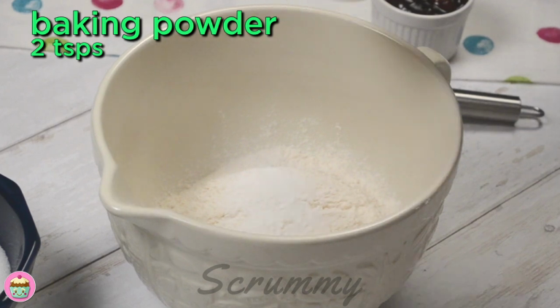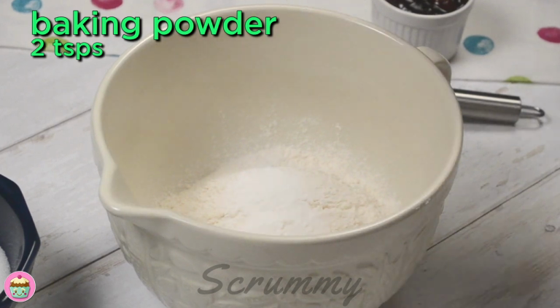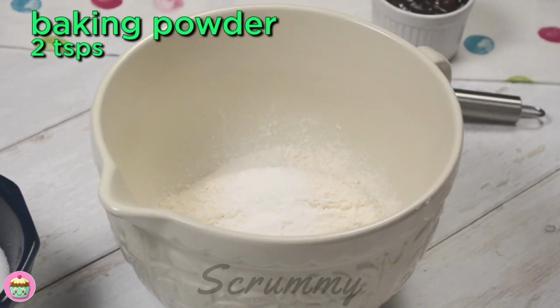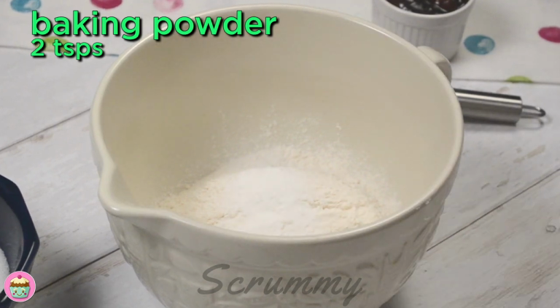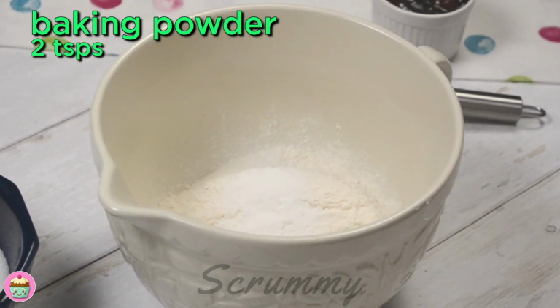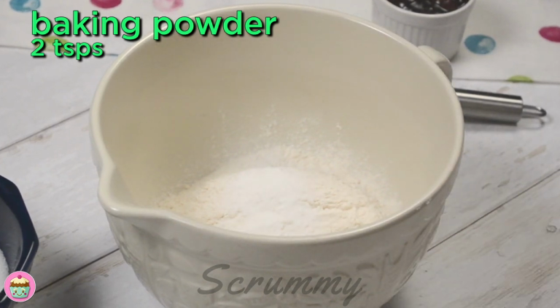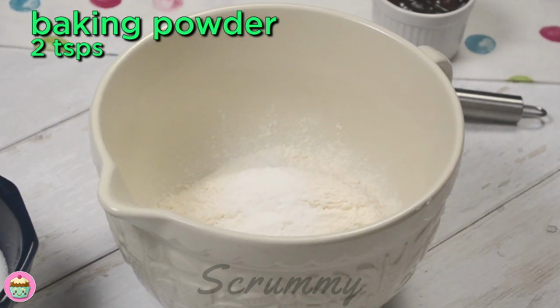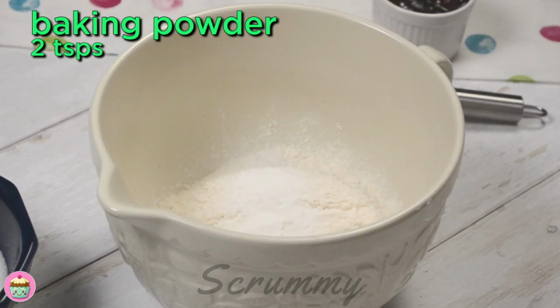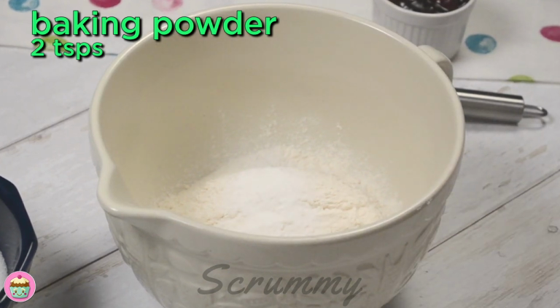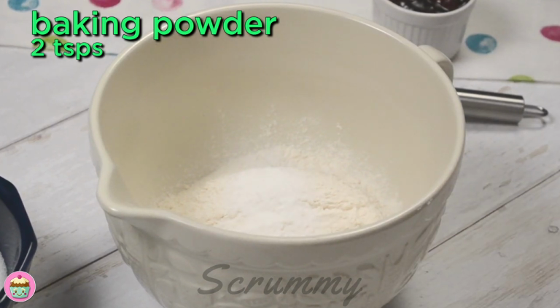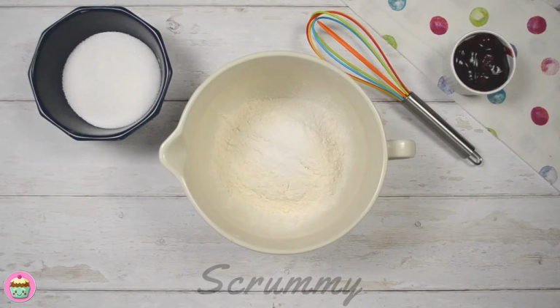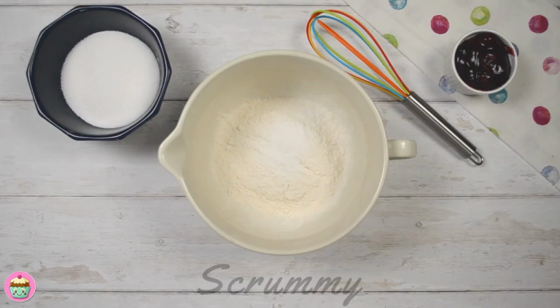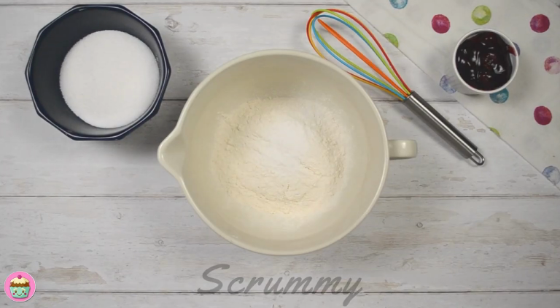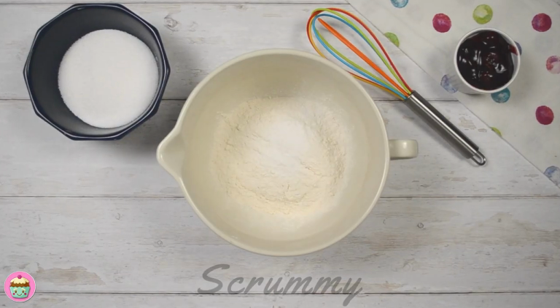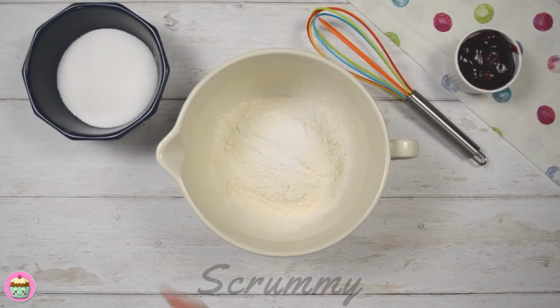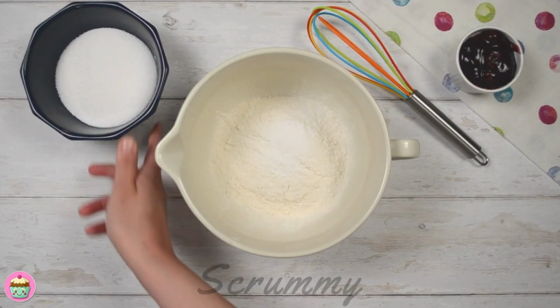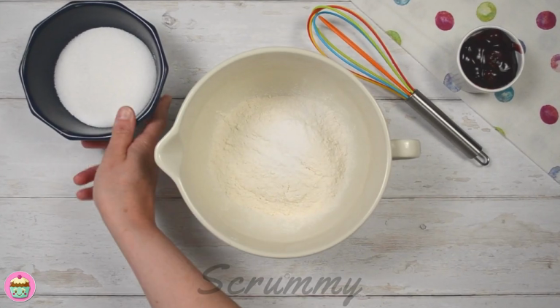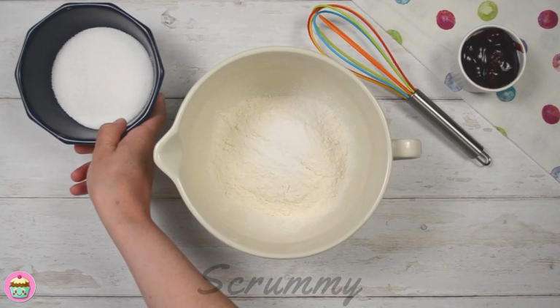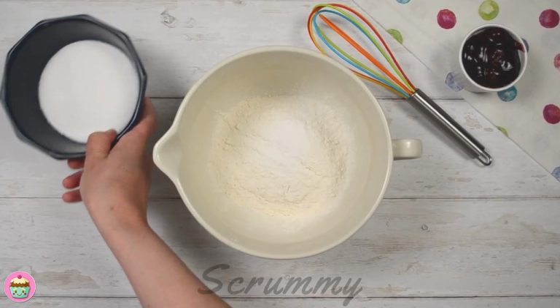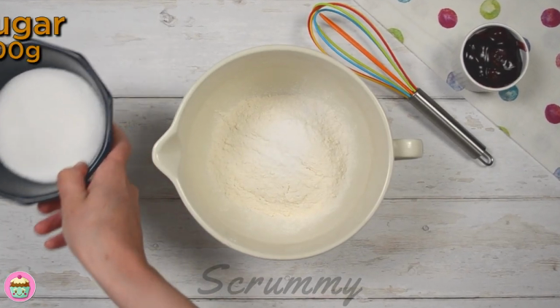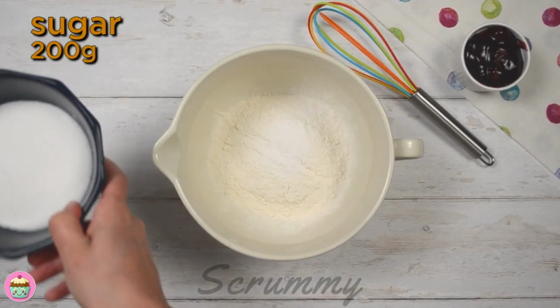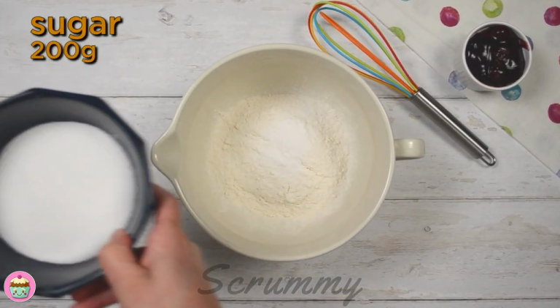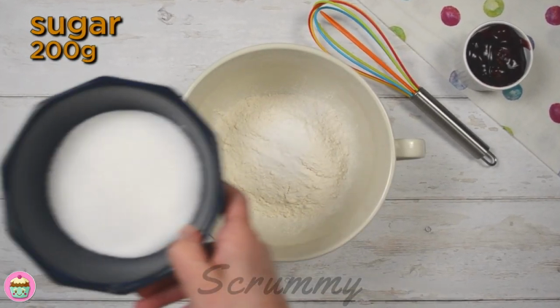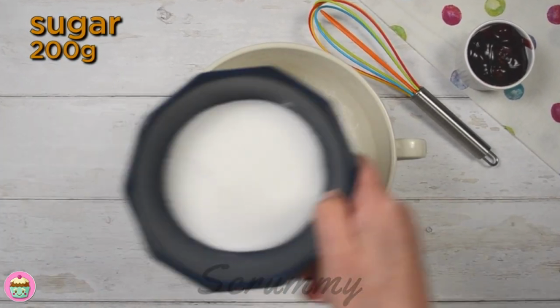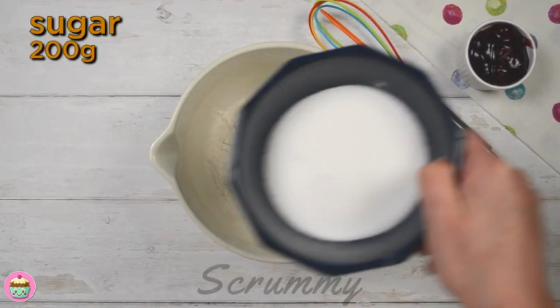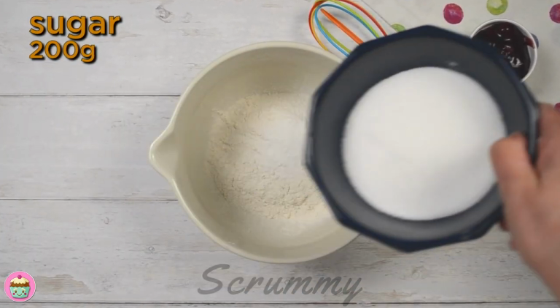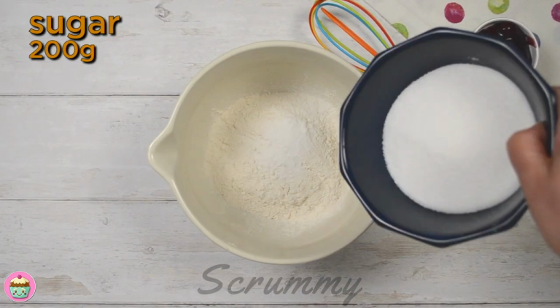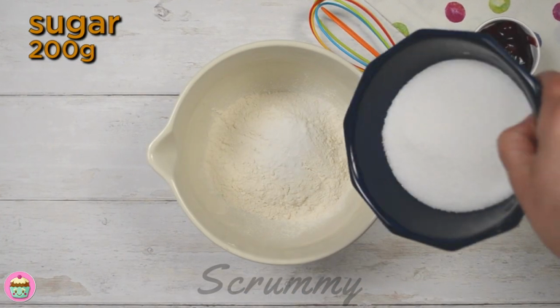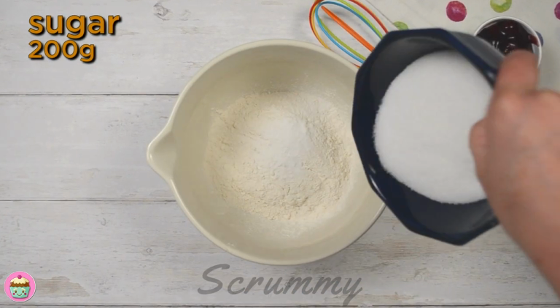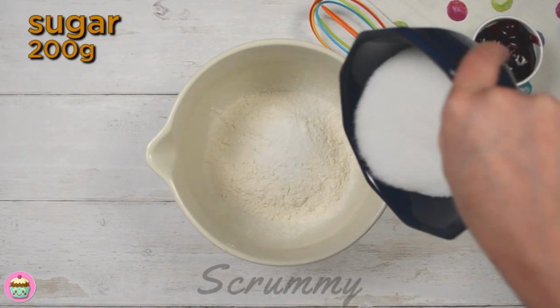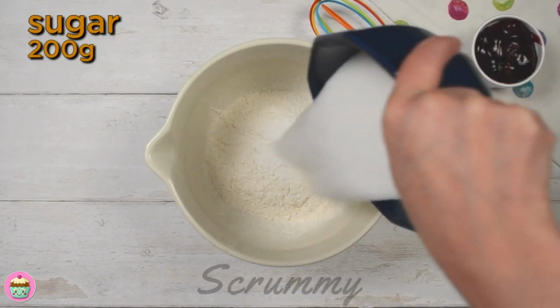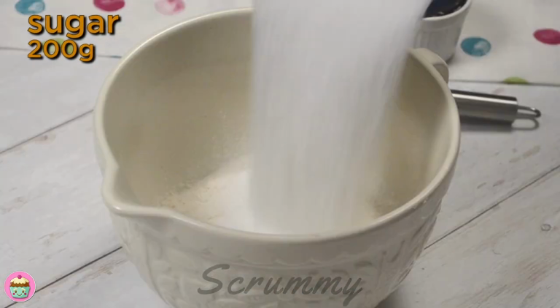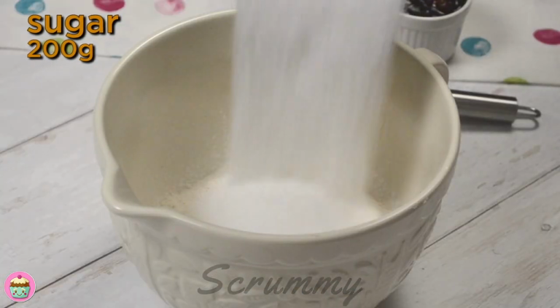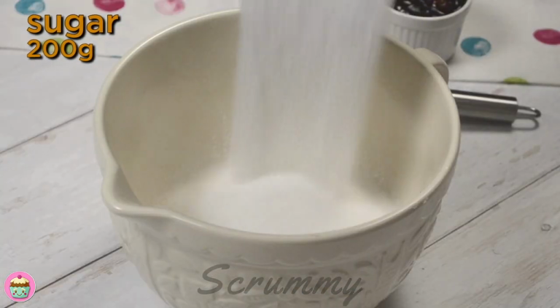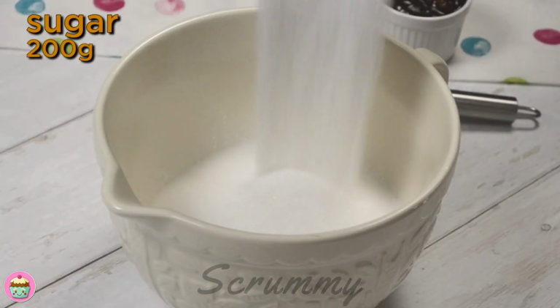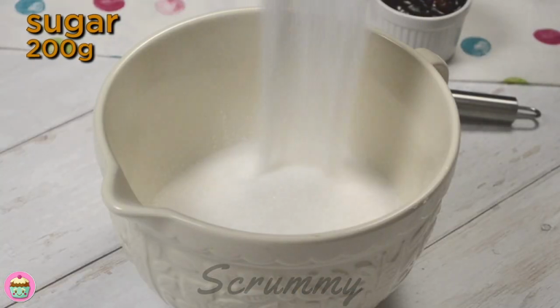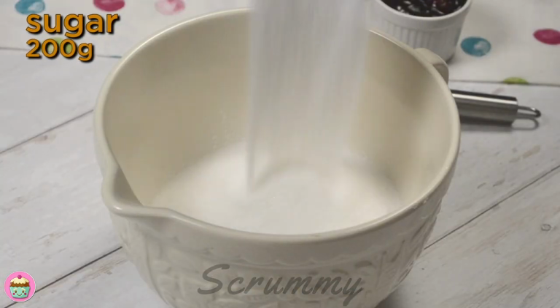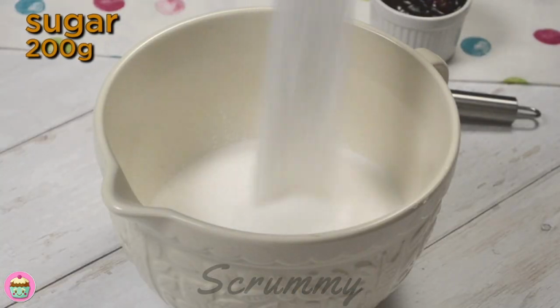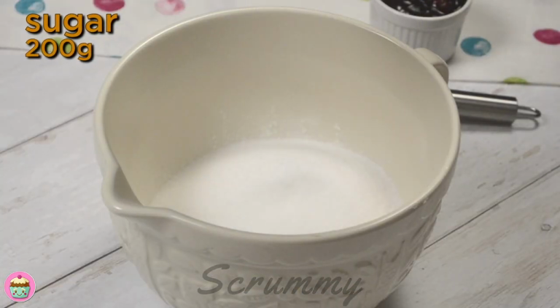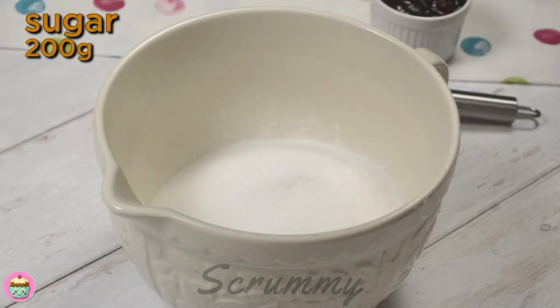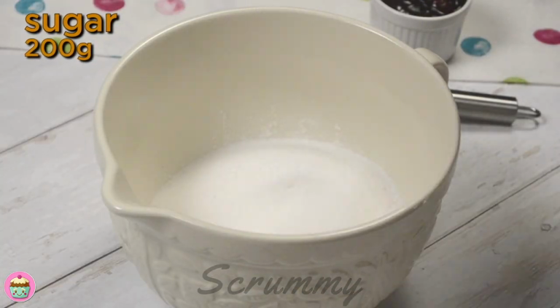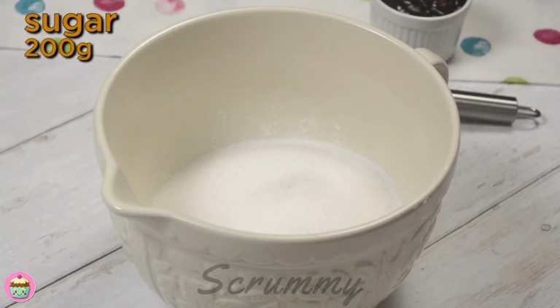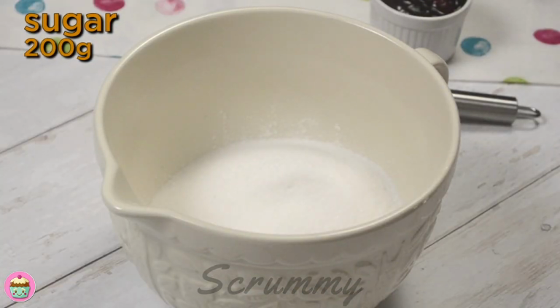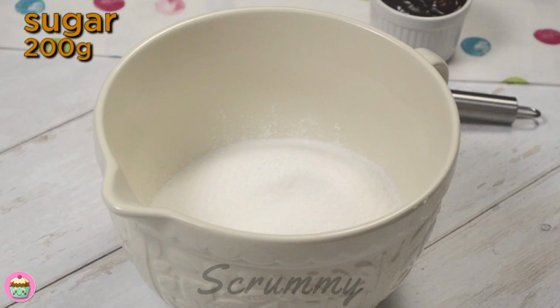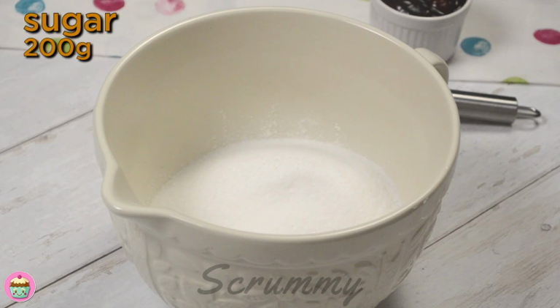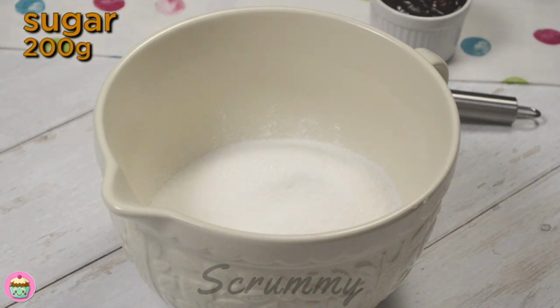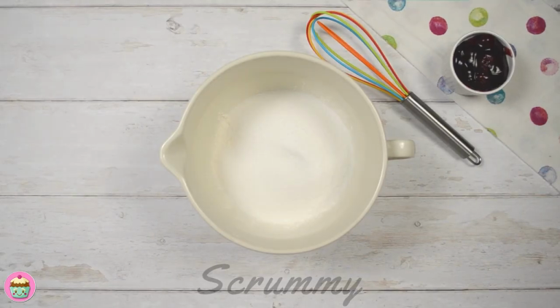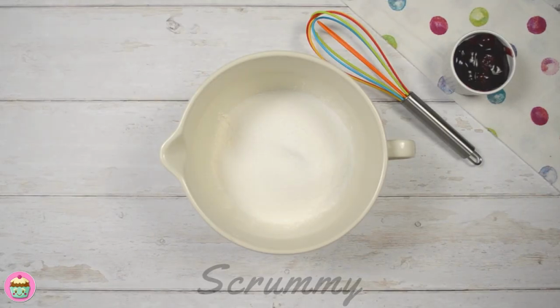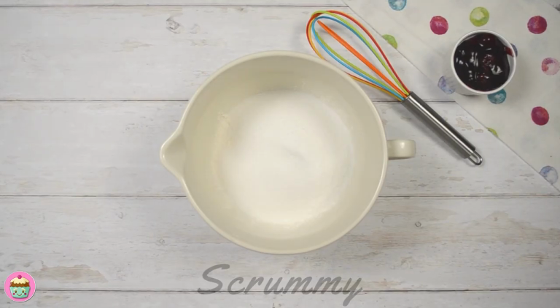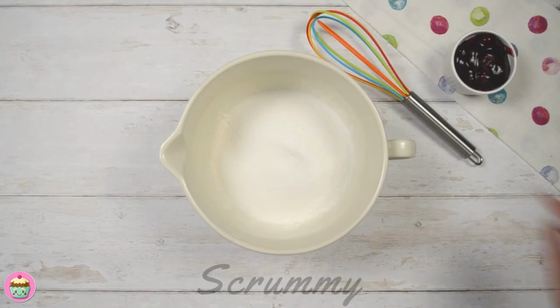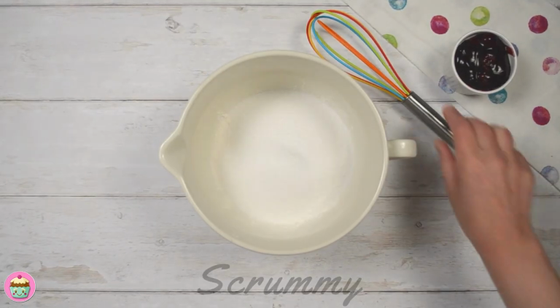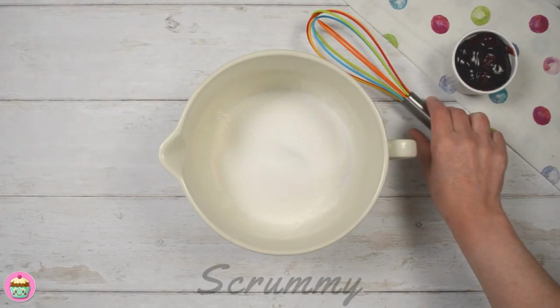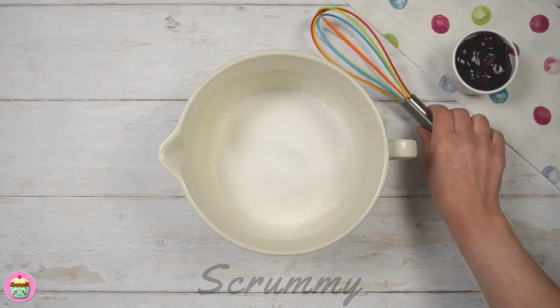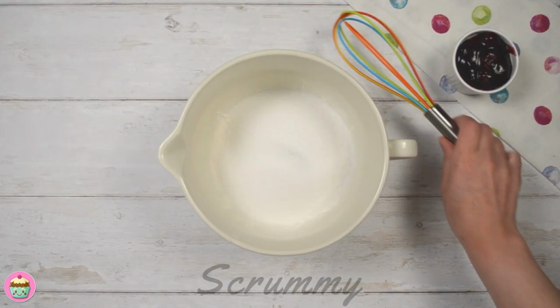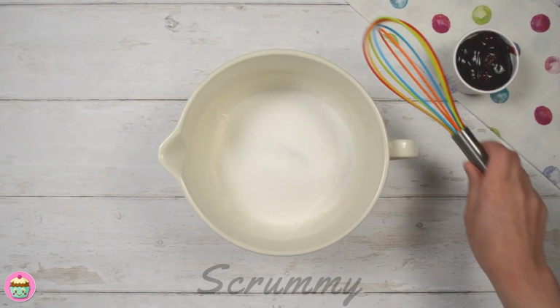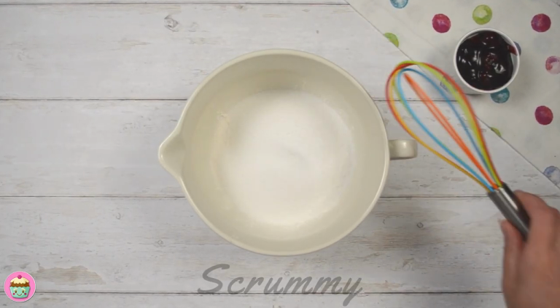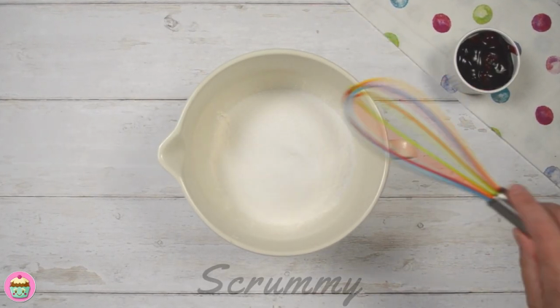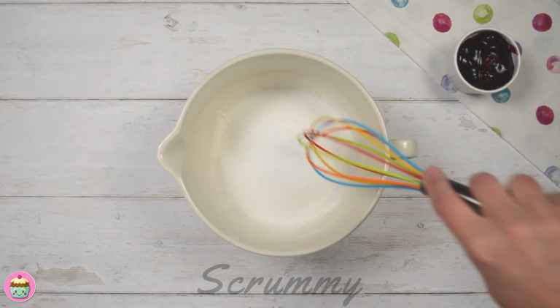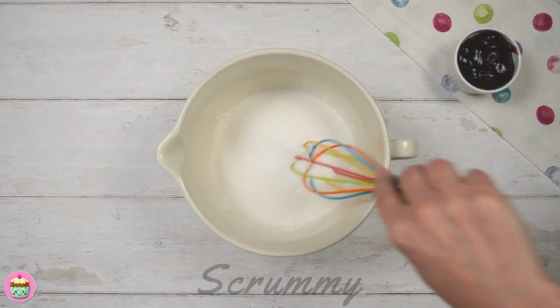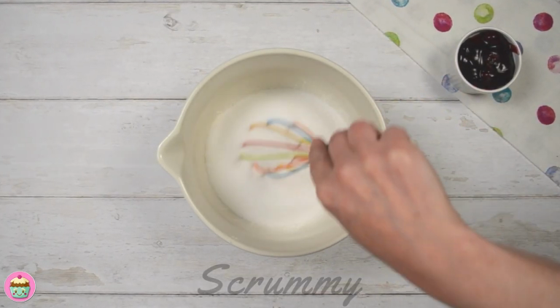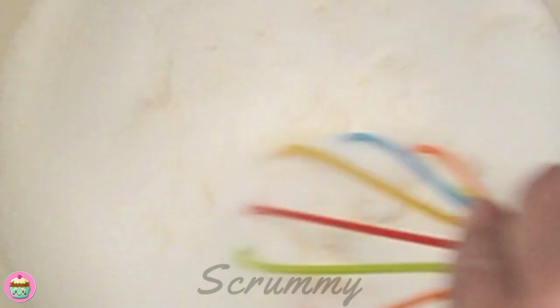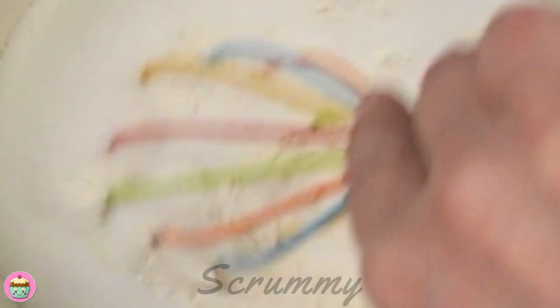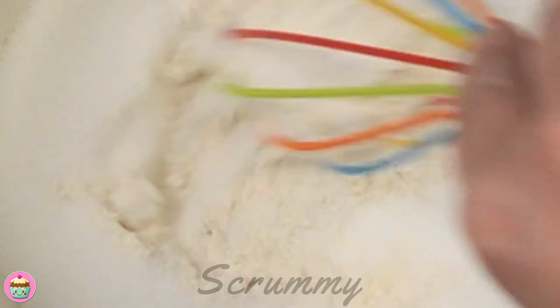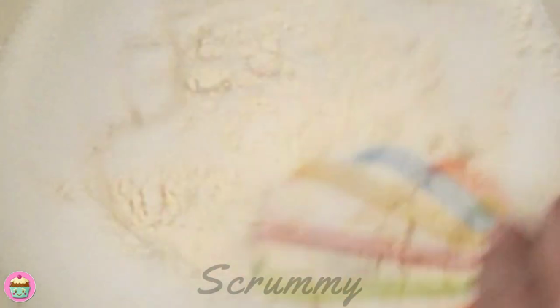Here I have all-purpose flour, baking powder and sugar. Give it a good mix just to make sure the baking powder is mixed in.